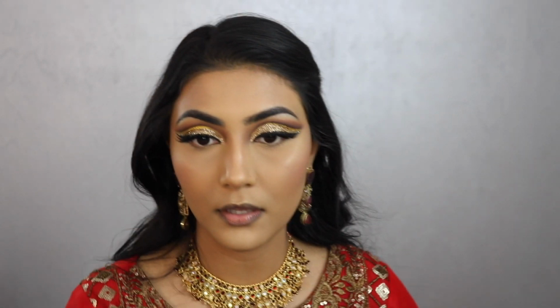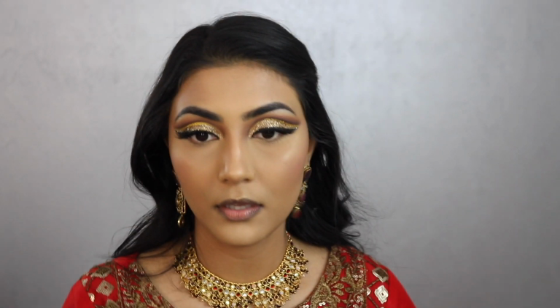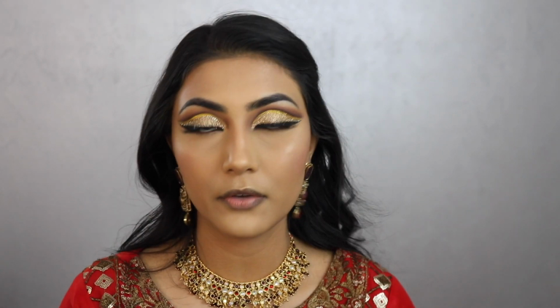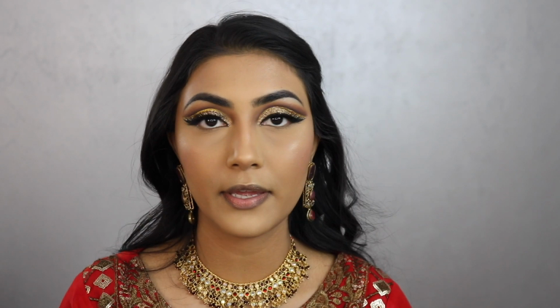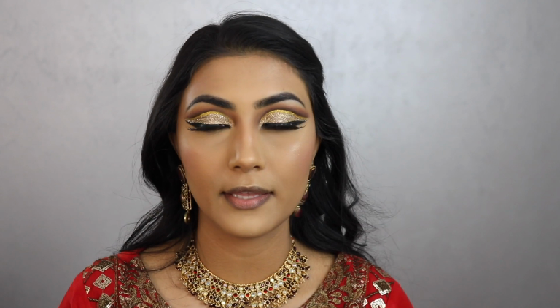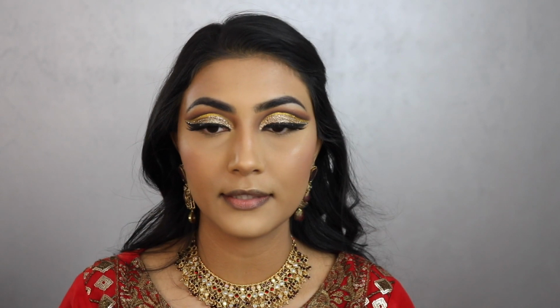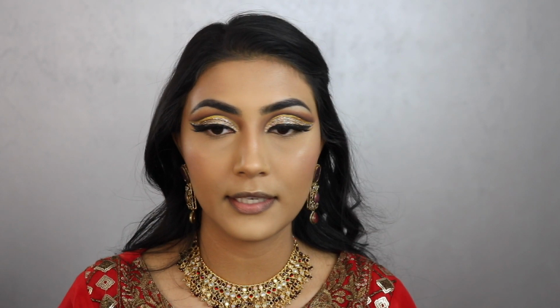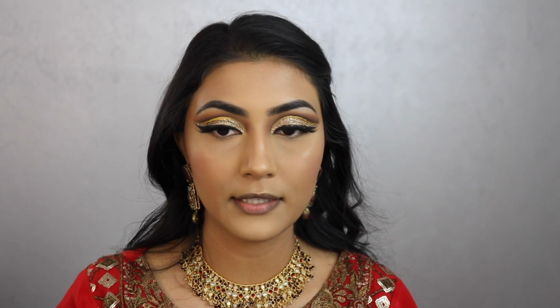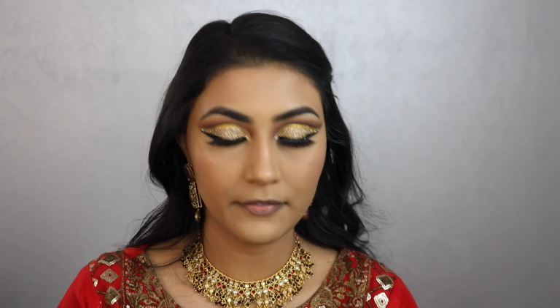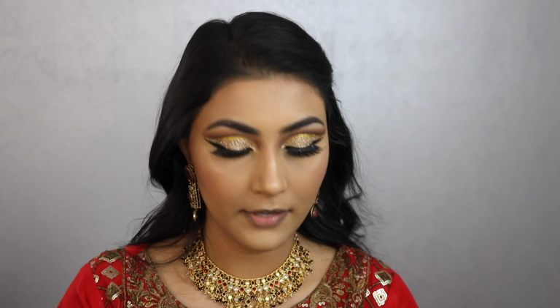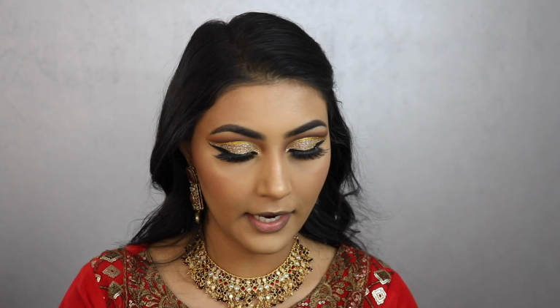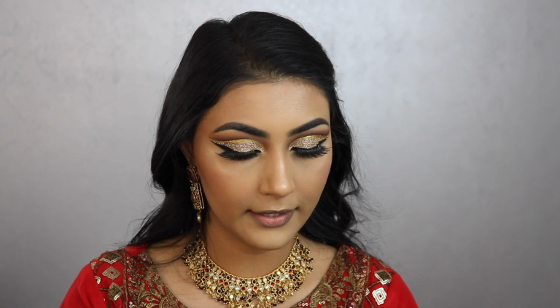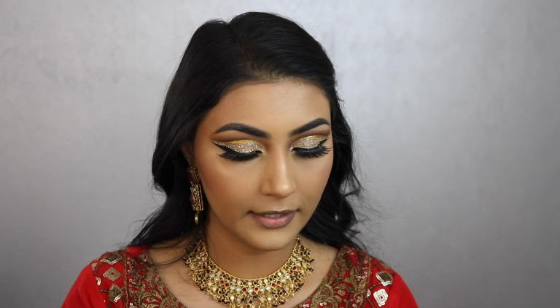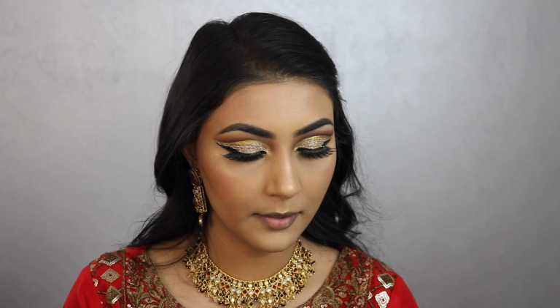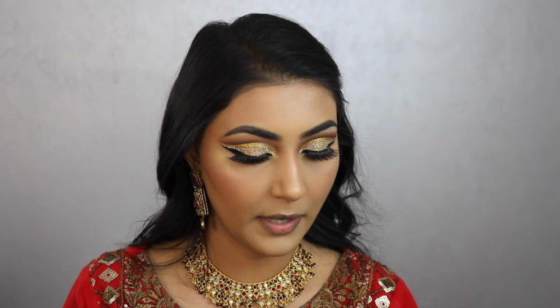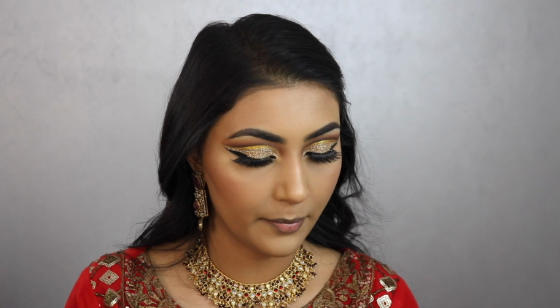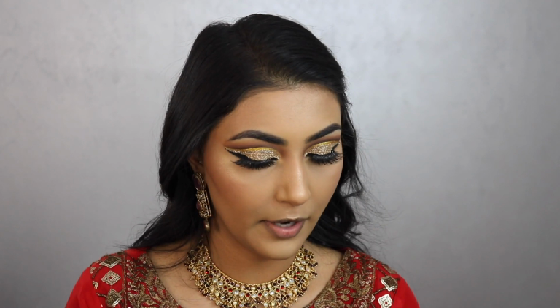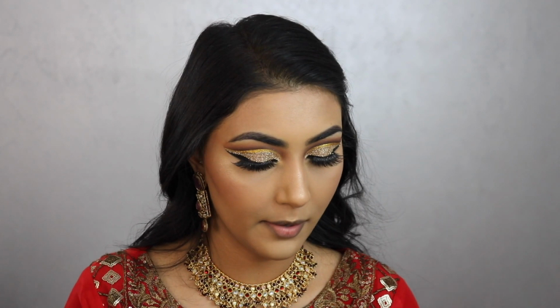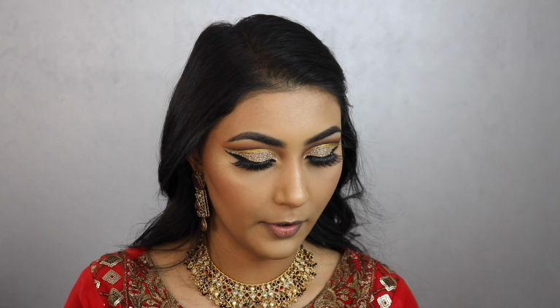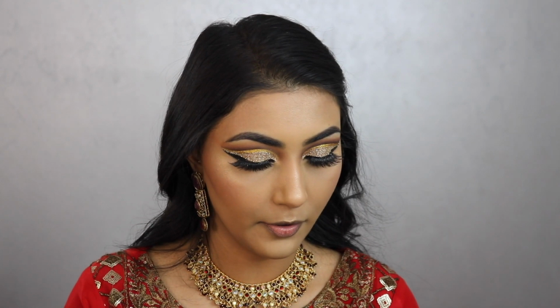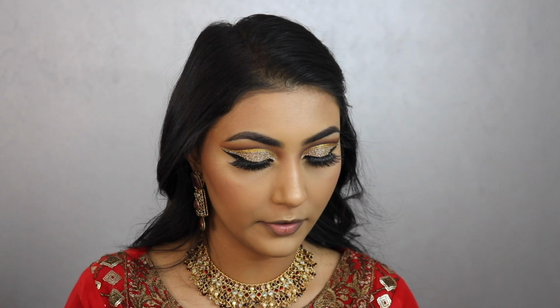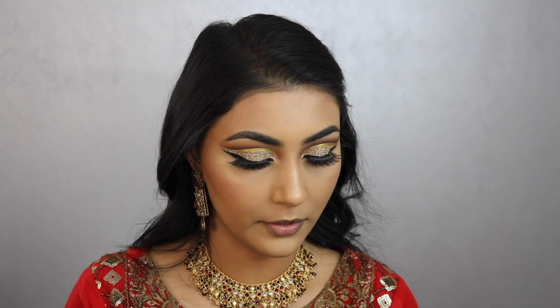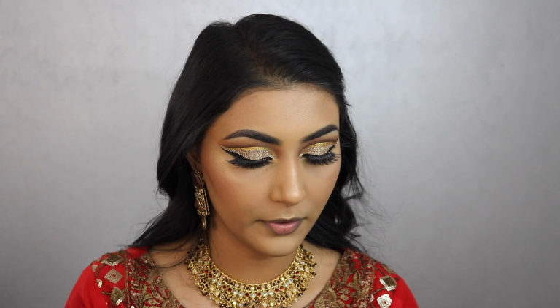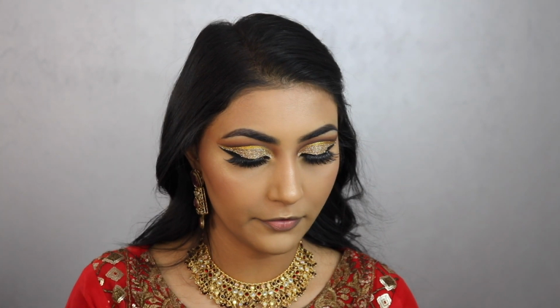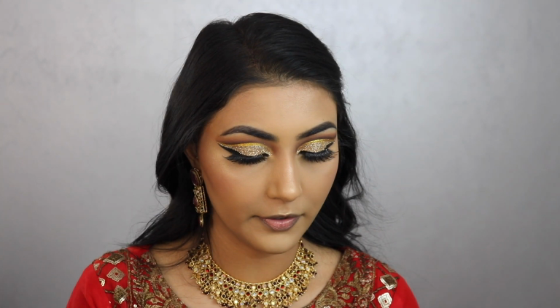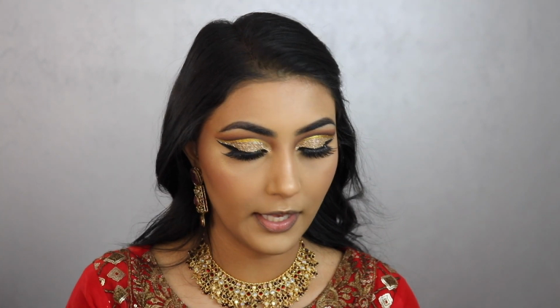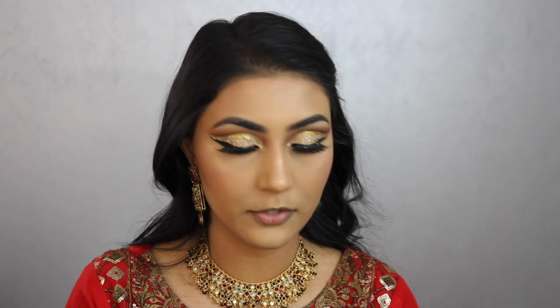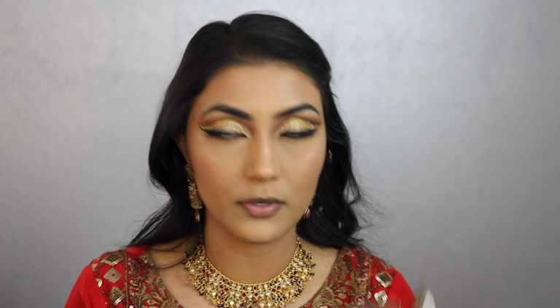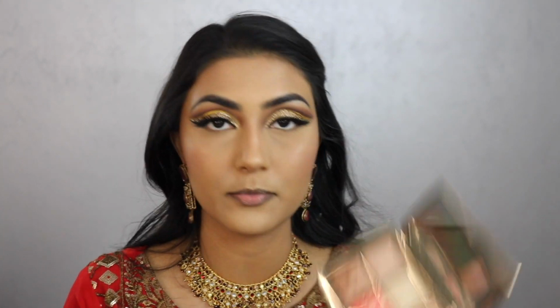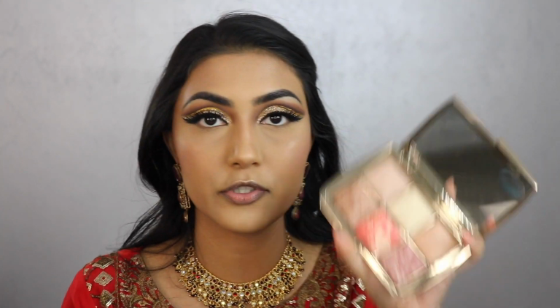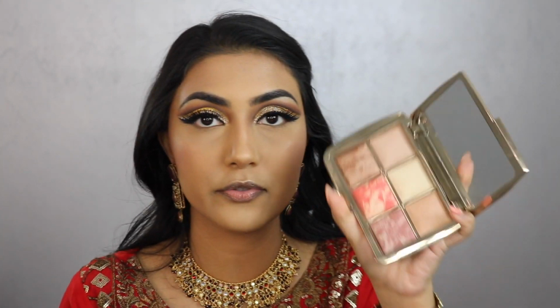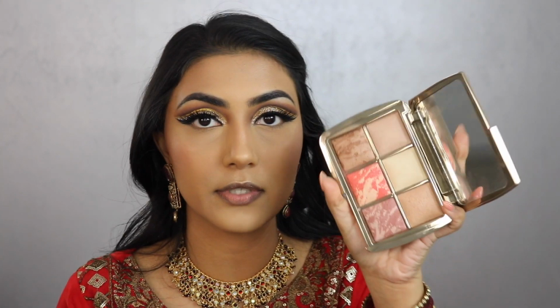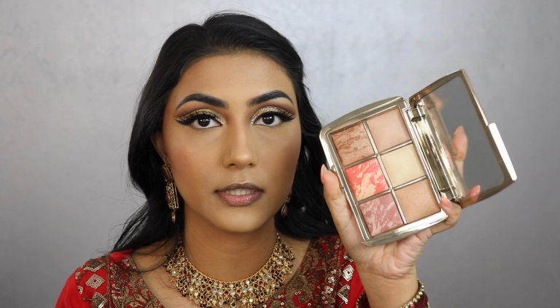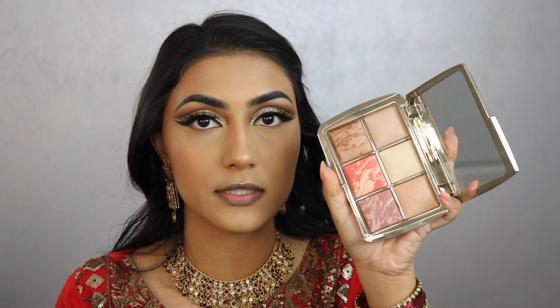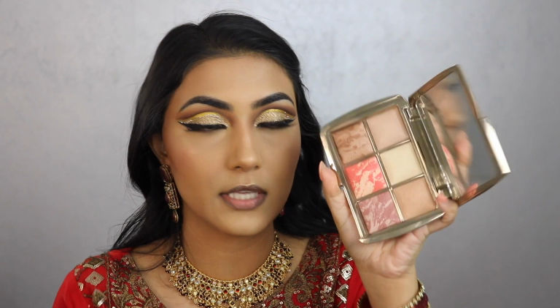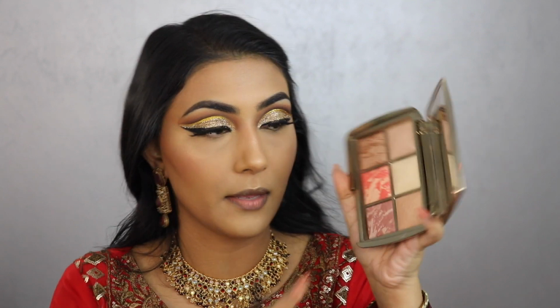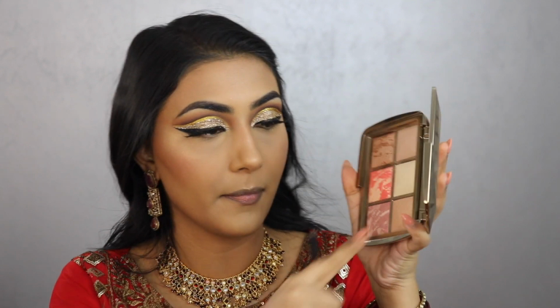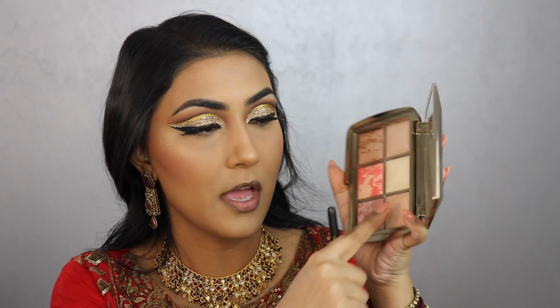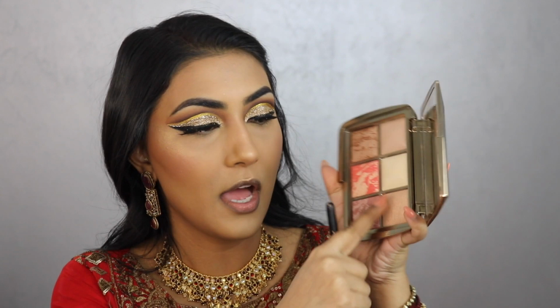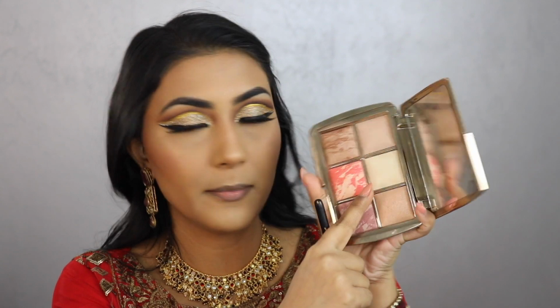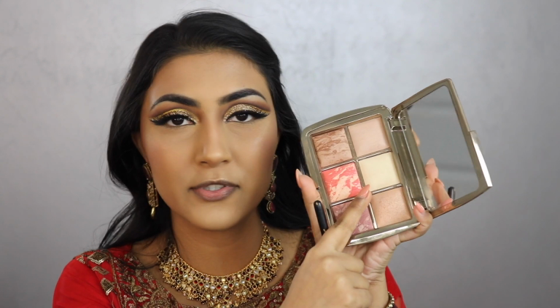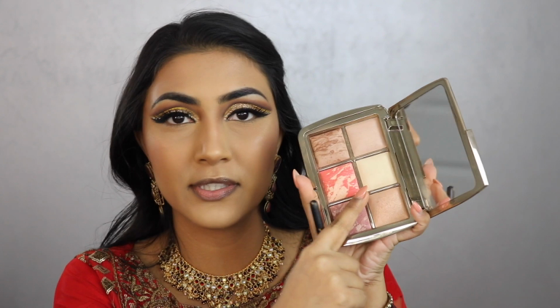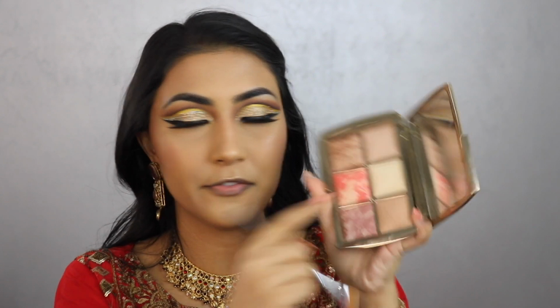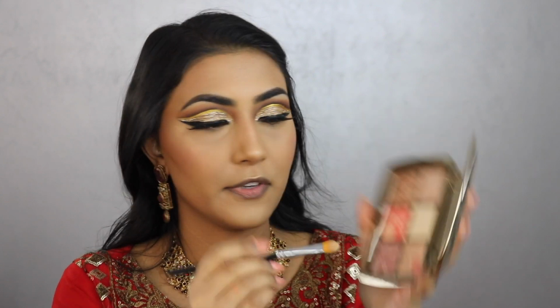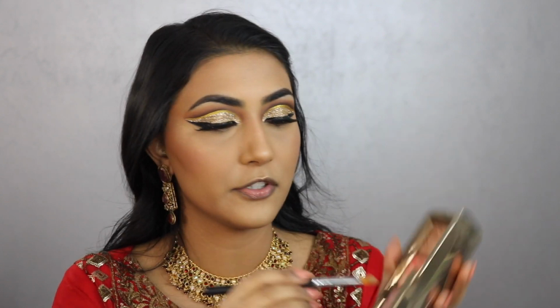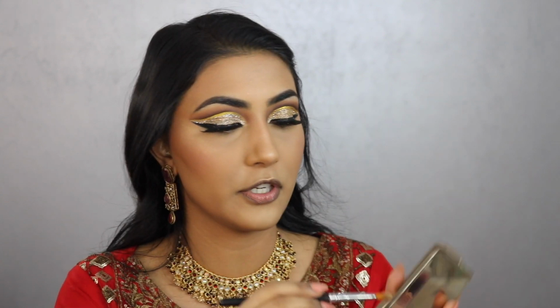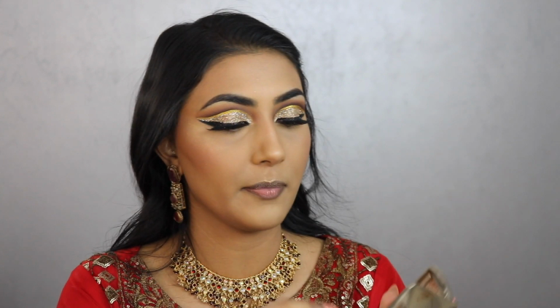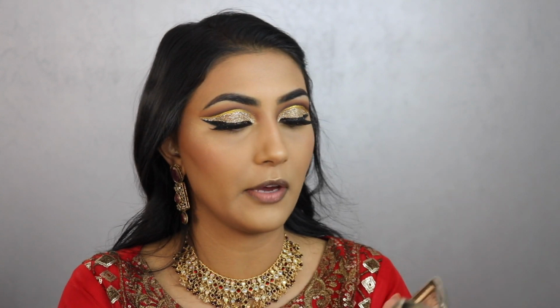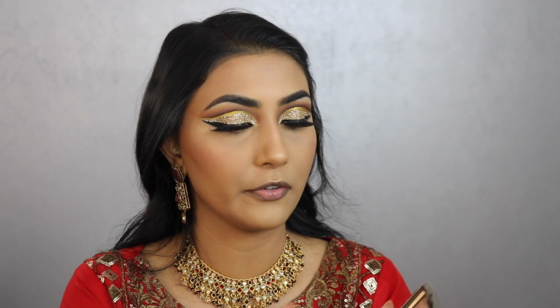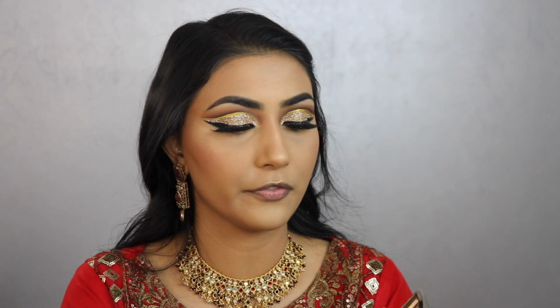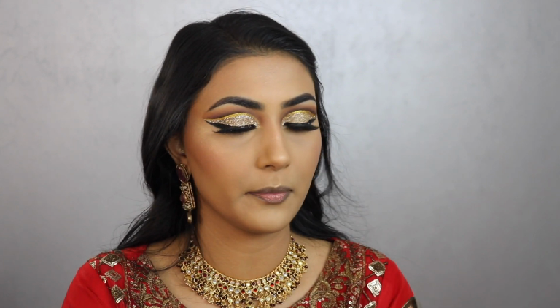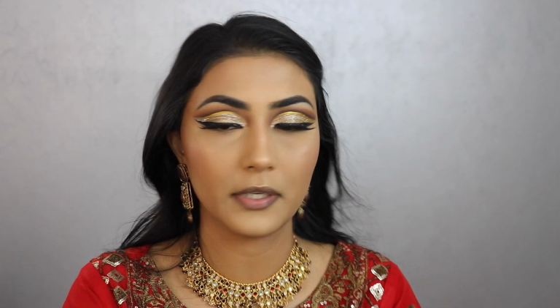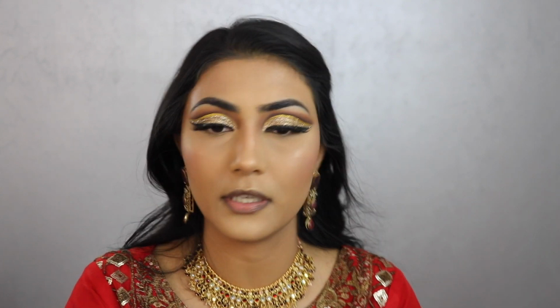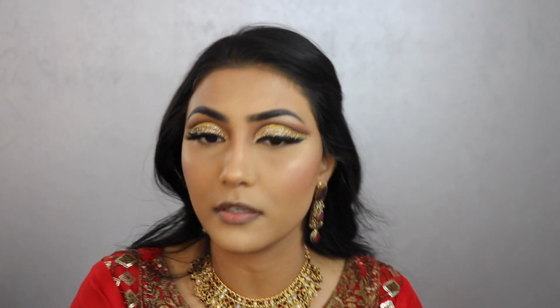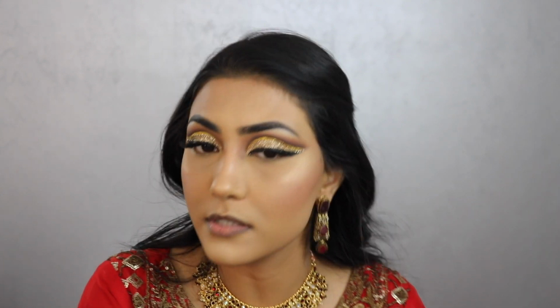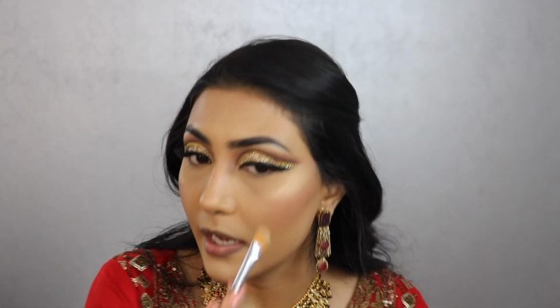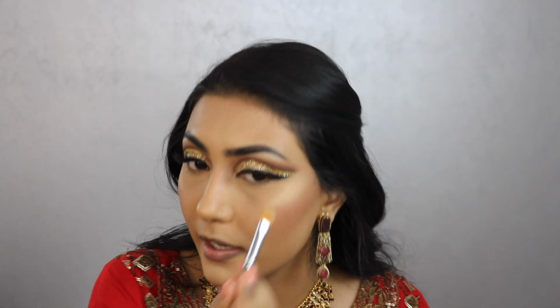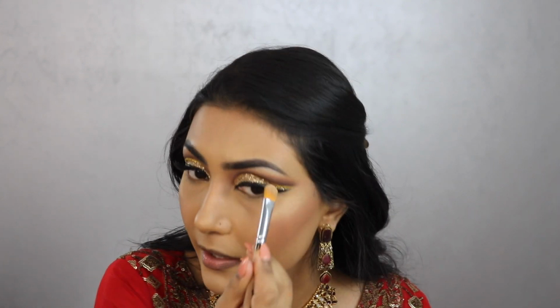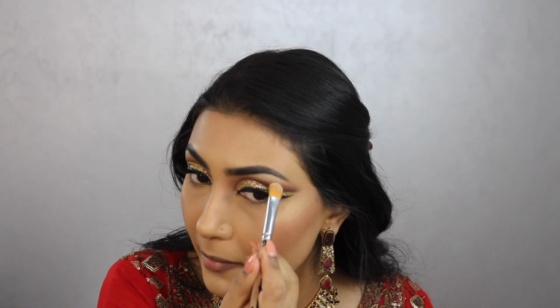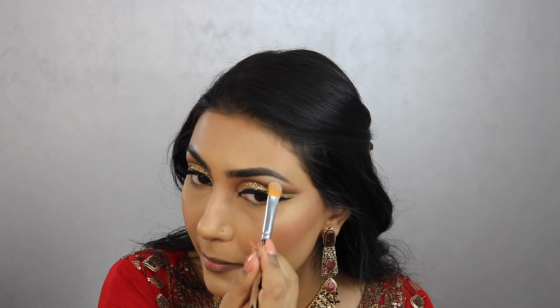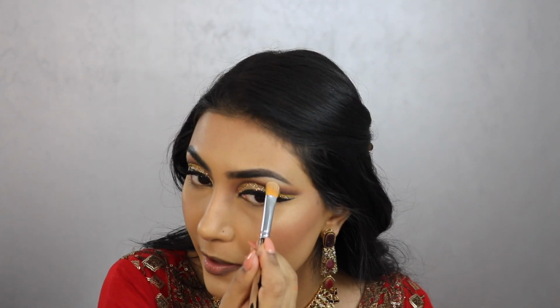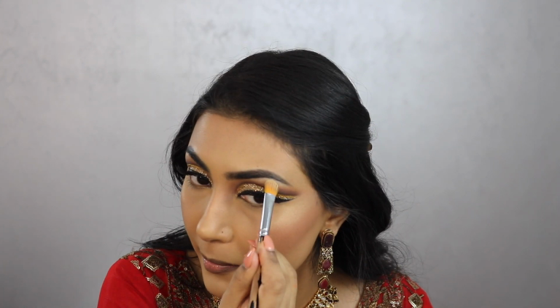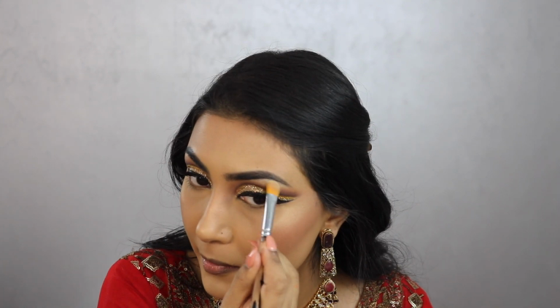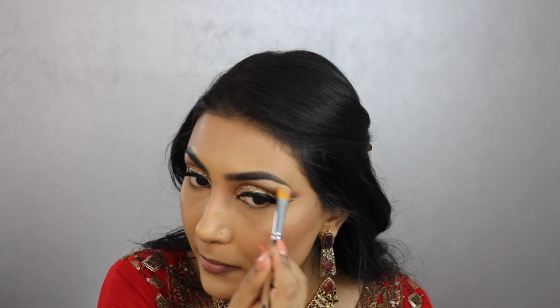For my powder highlighter I'm taking the Makeup Forever Star Powder, just popping it on the highest points of my cheekbones to catch the yellow tones in my makeup. Then a touch on the nose, Cupid's bow, and forehead, blending with fingers. I also highlight my brow bone using the finishing powder from the palette.